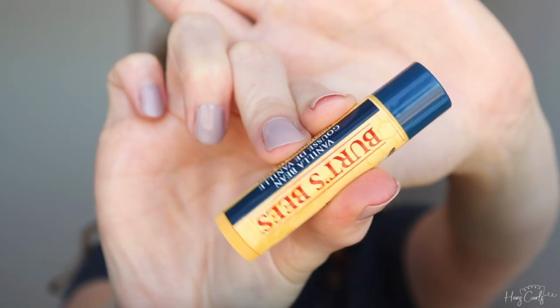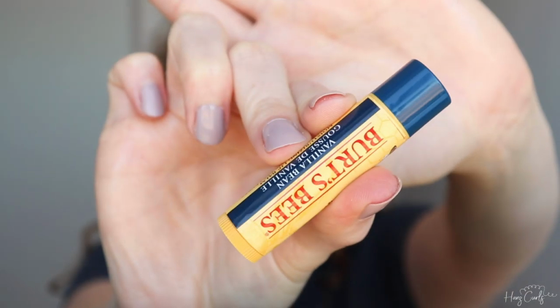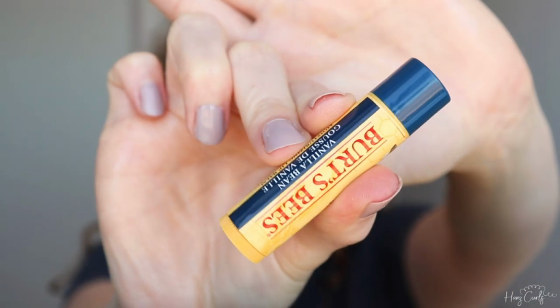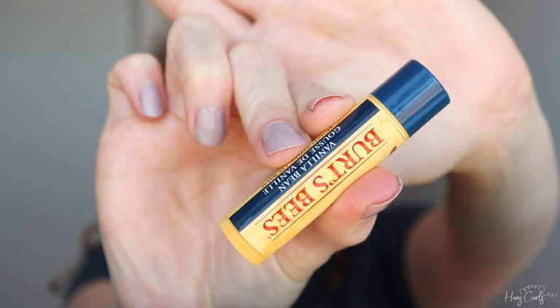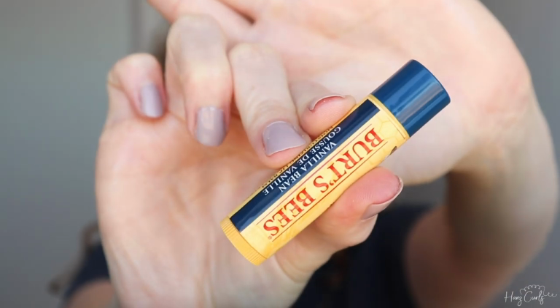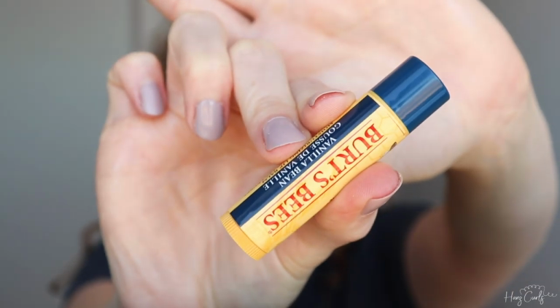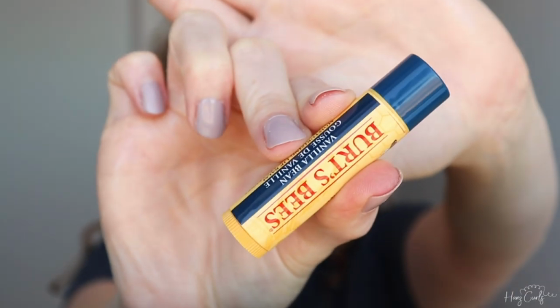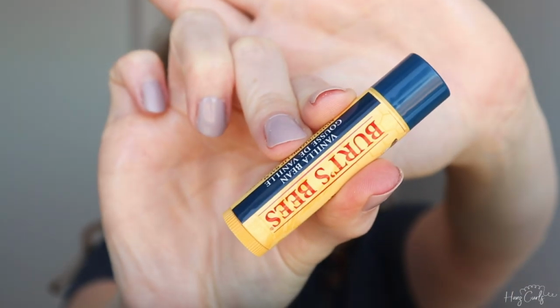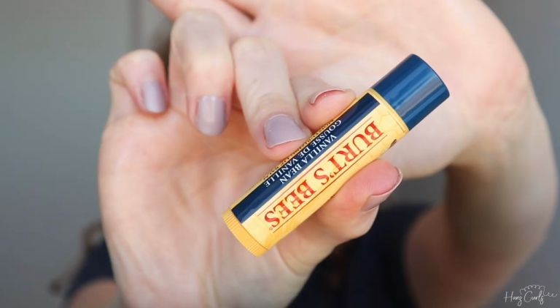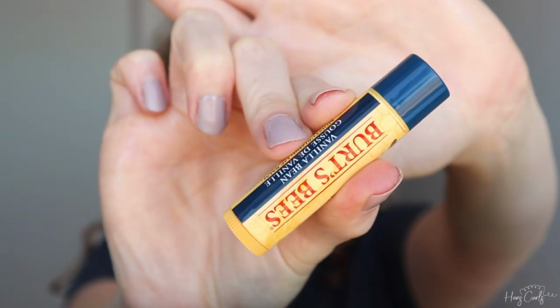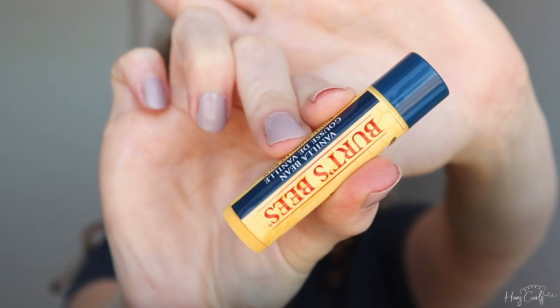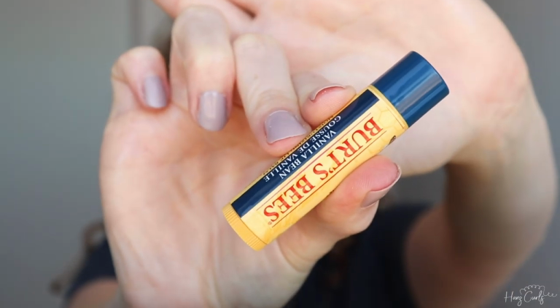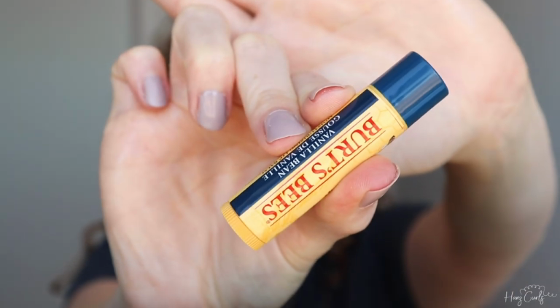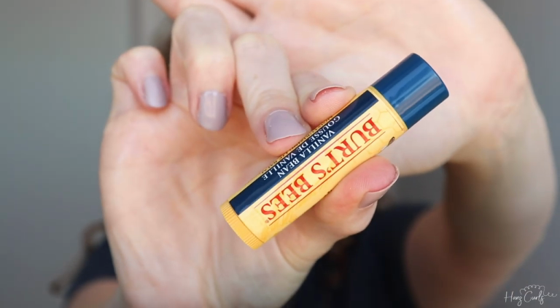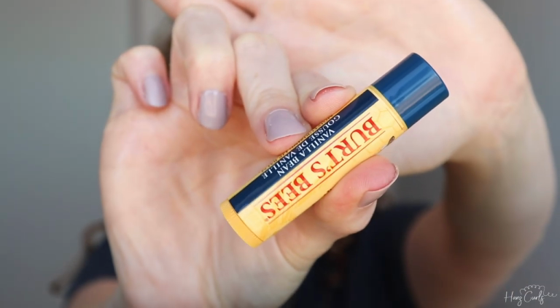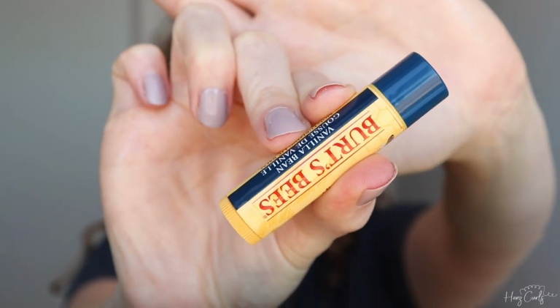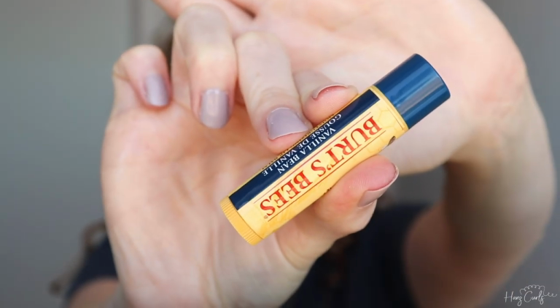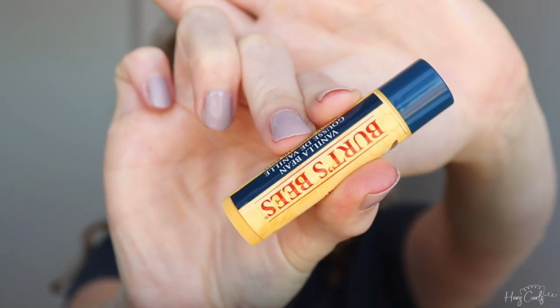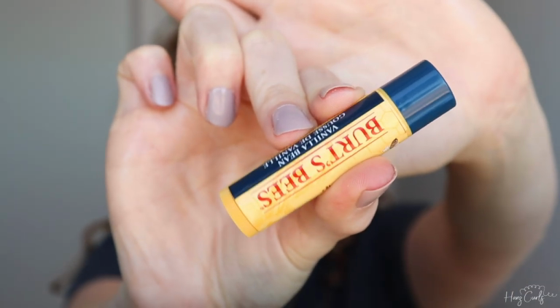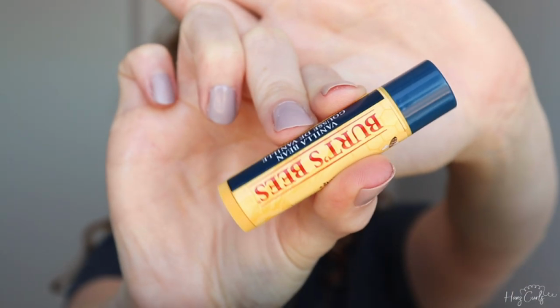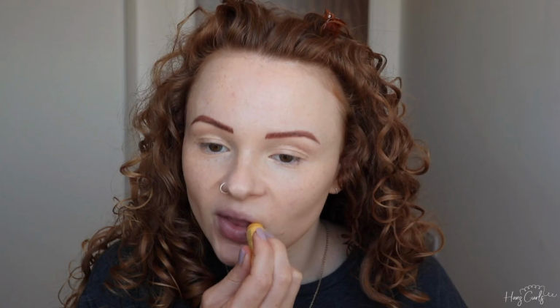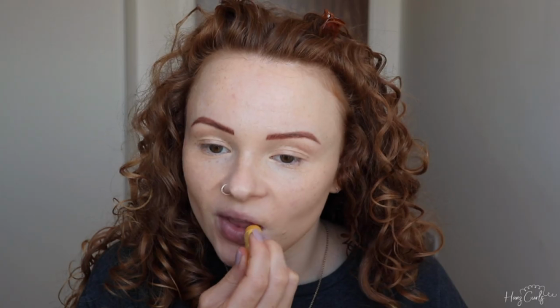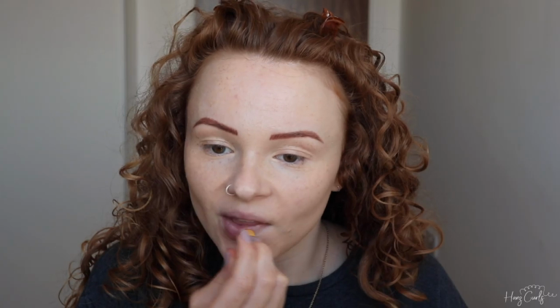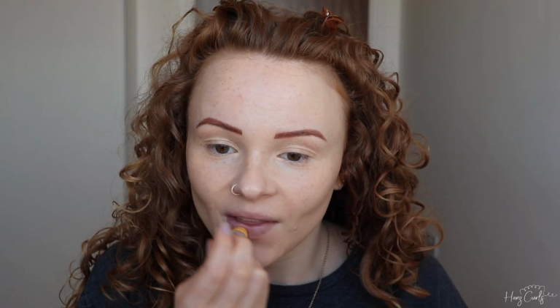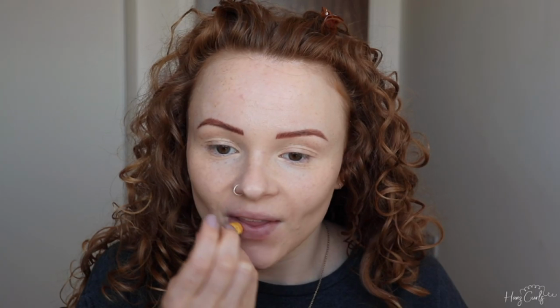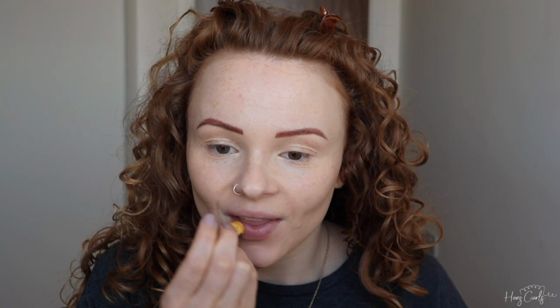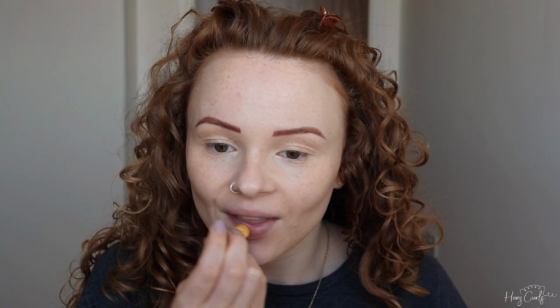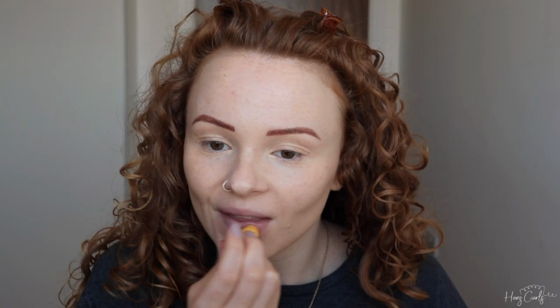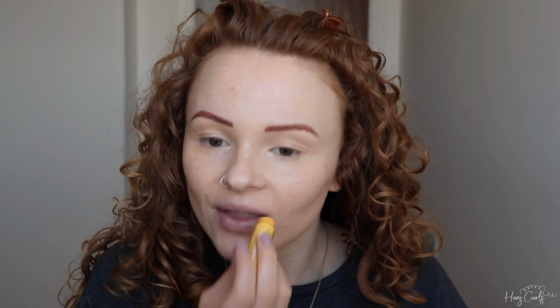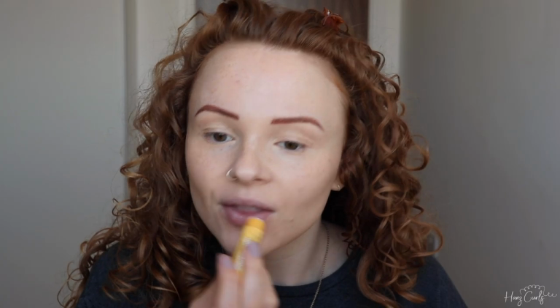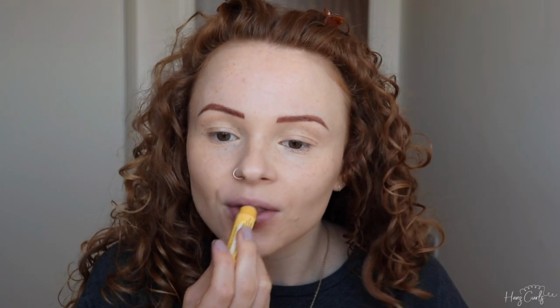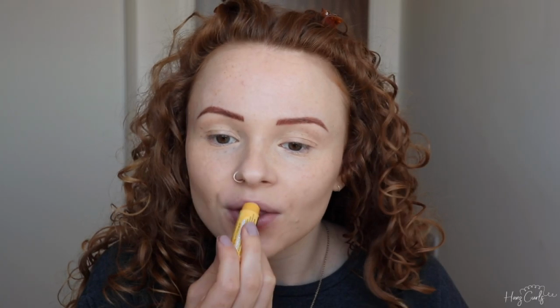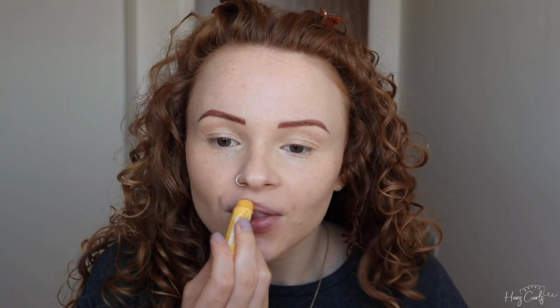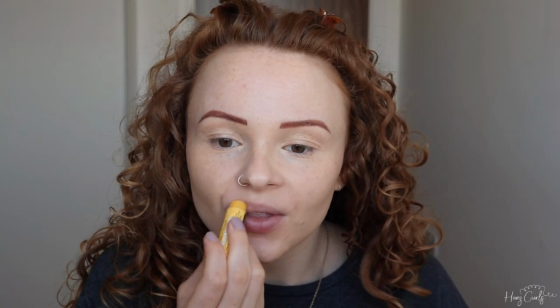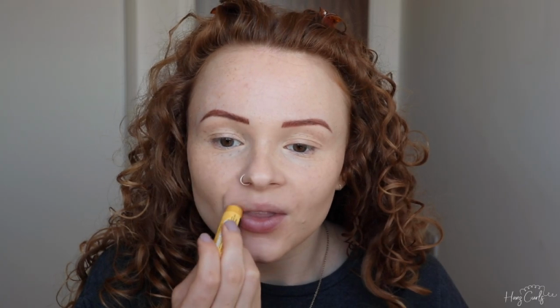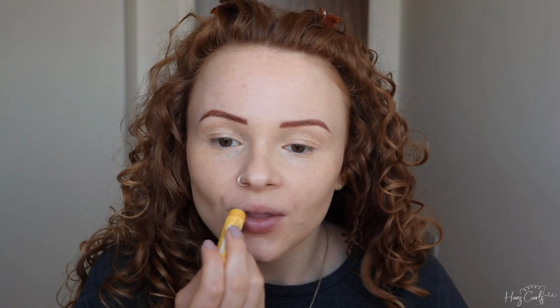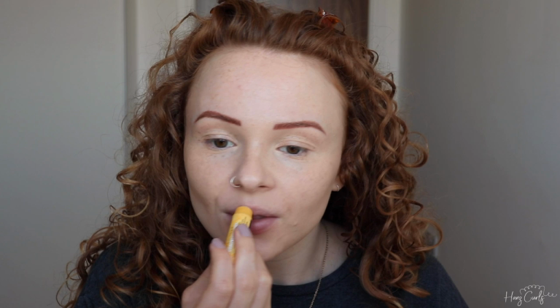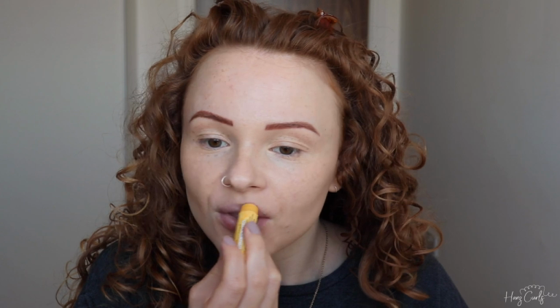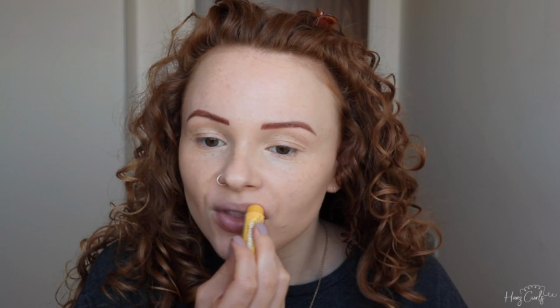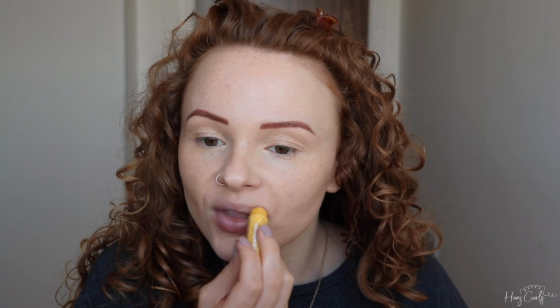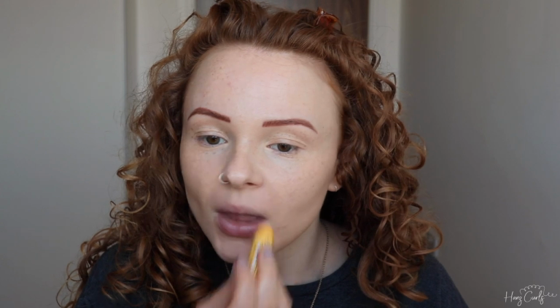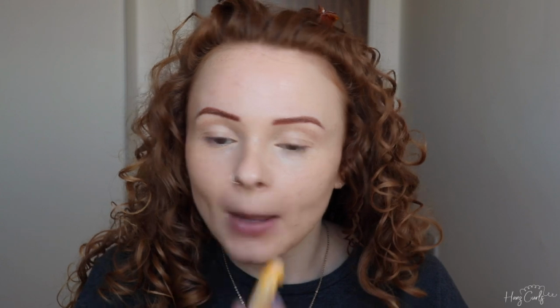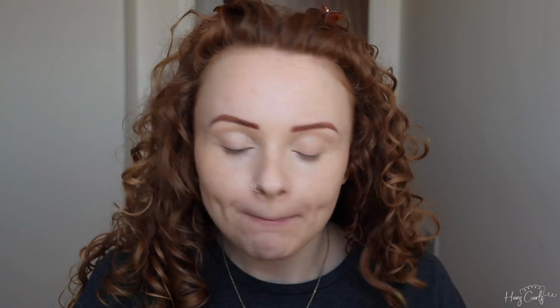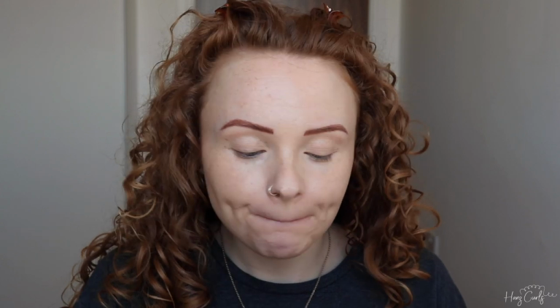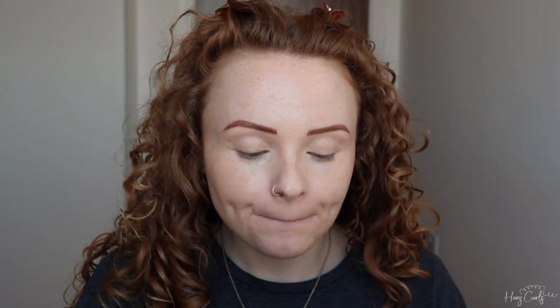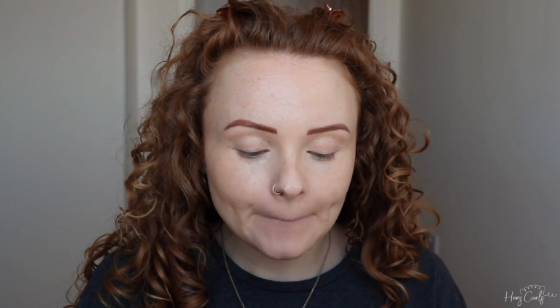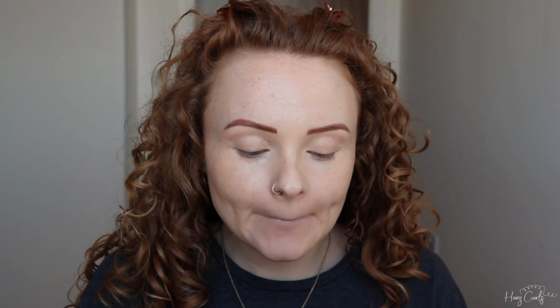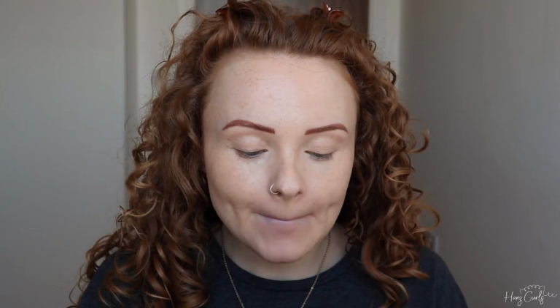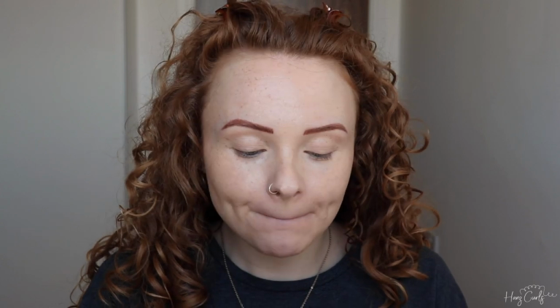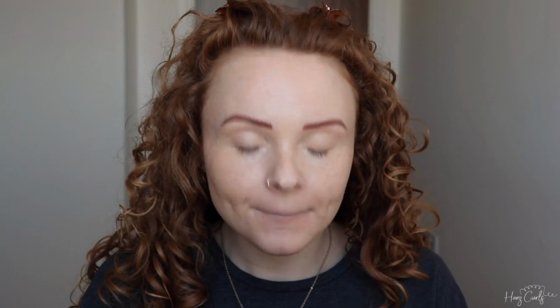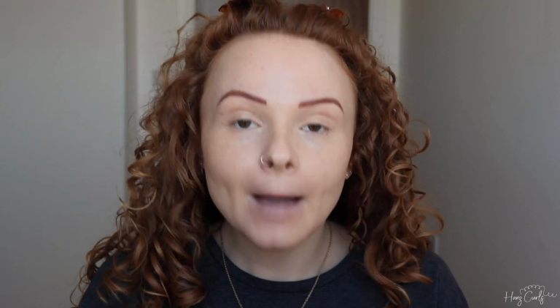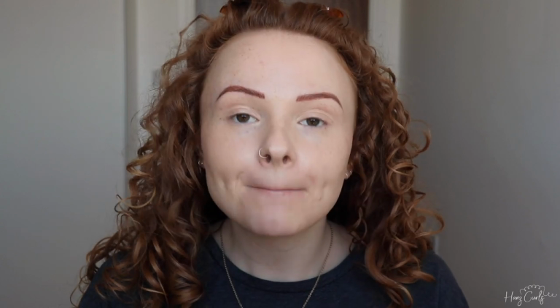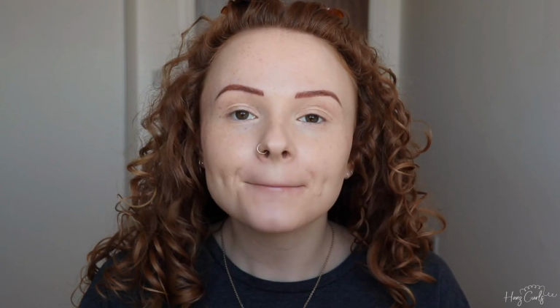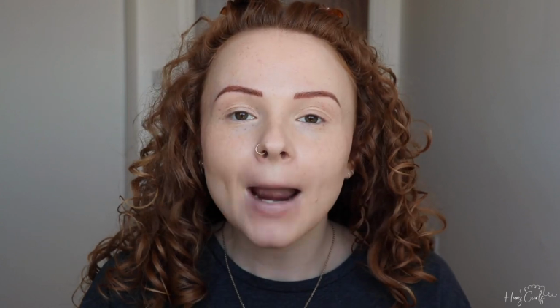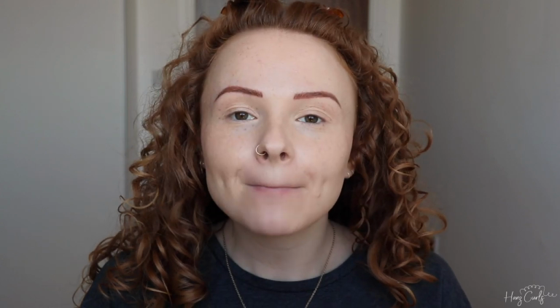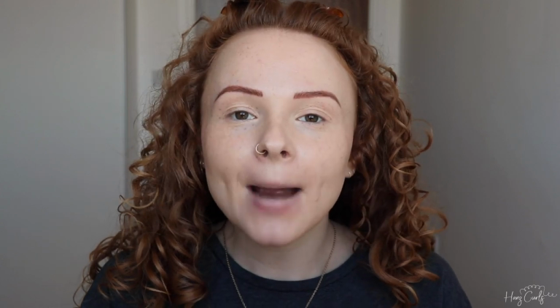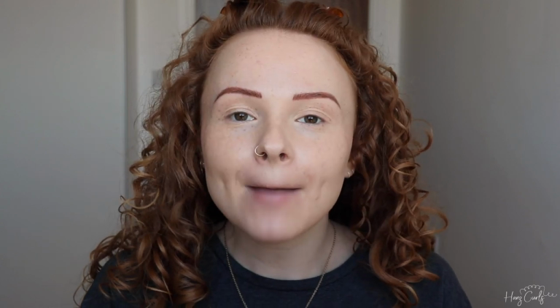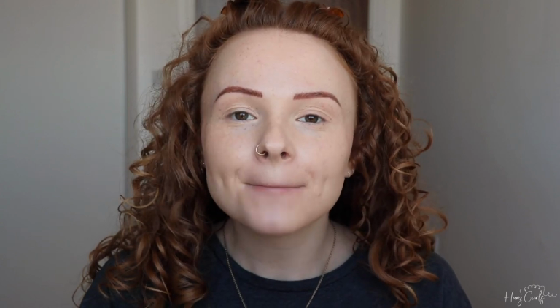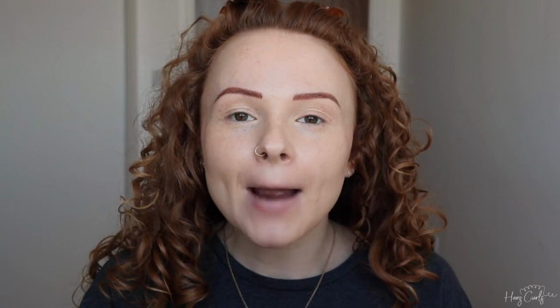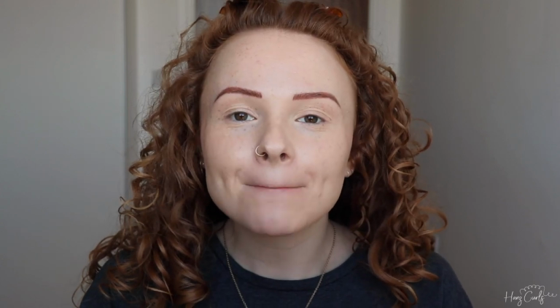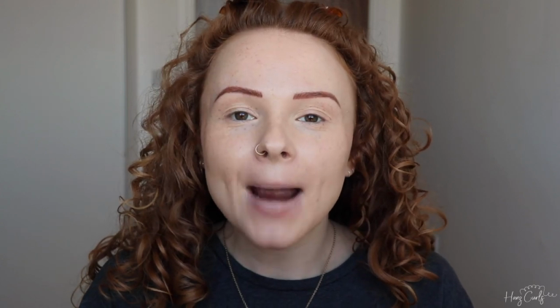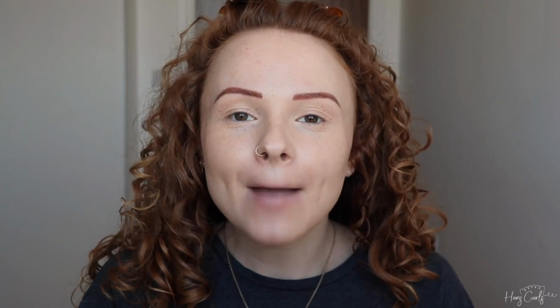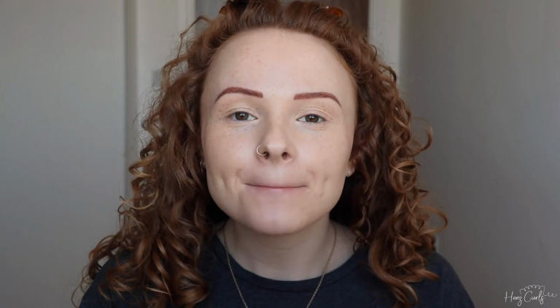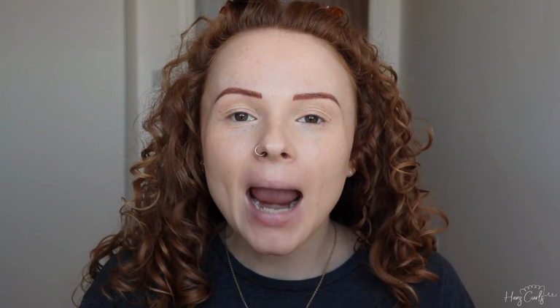I'm now applying some Burt's Bees lip balm to prep my lips. I usually do this when I moisturize, but I forgot to do this step today.